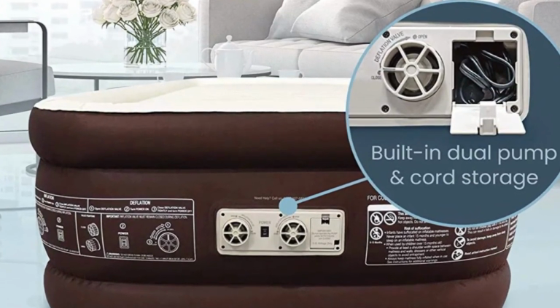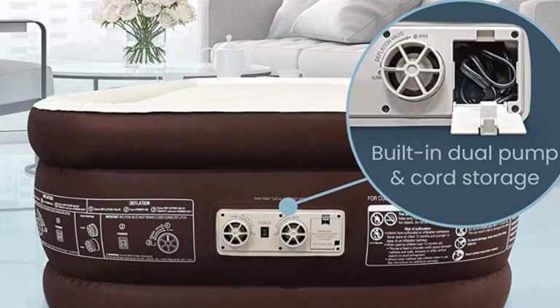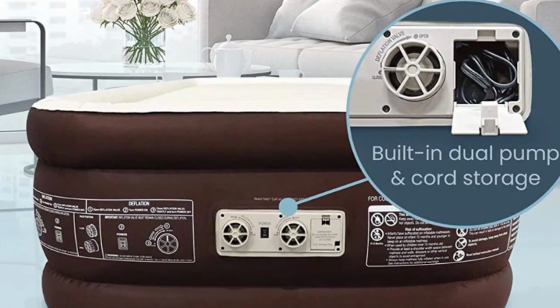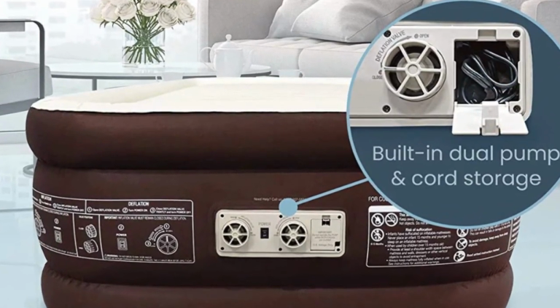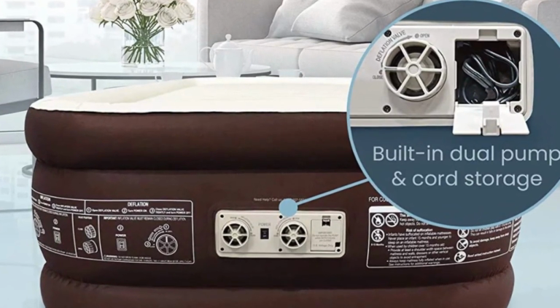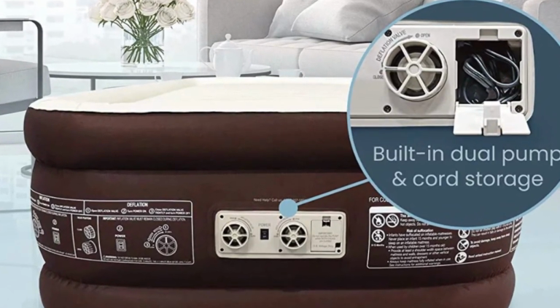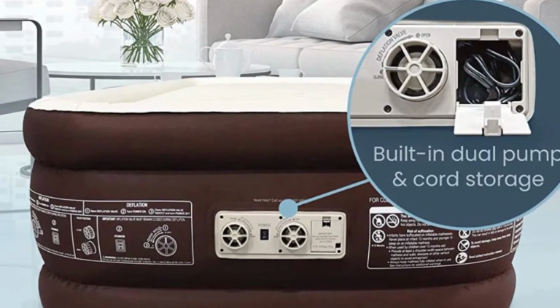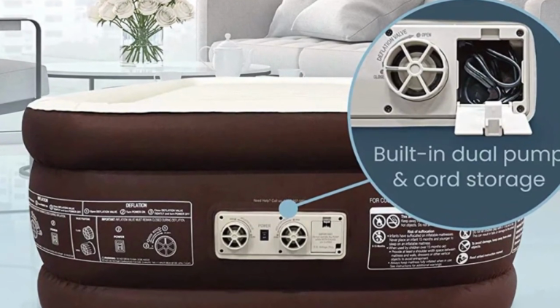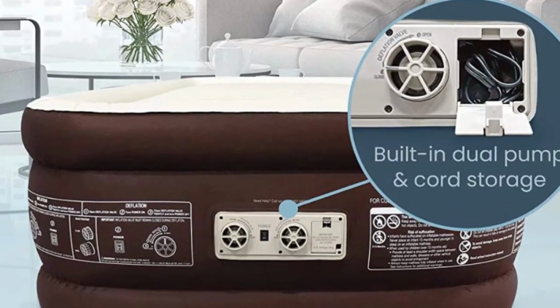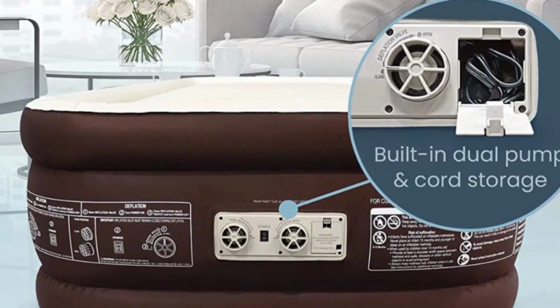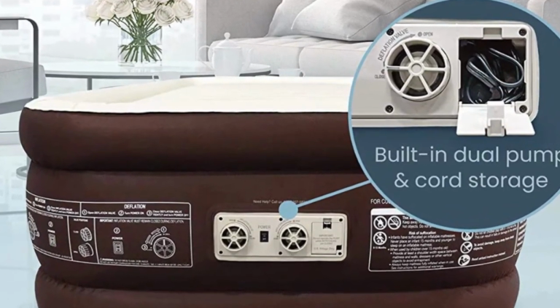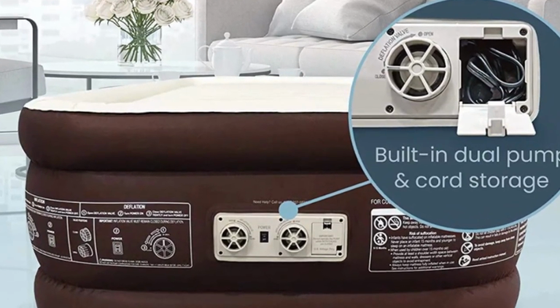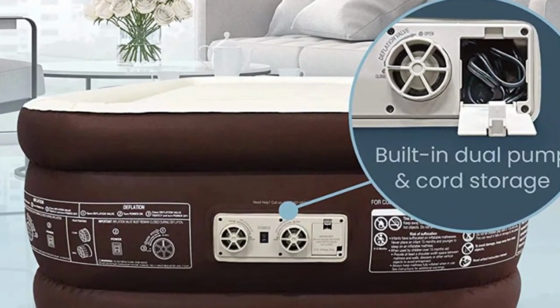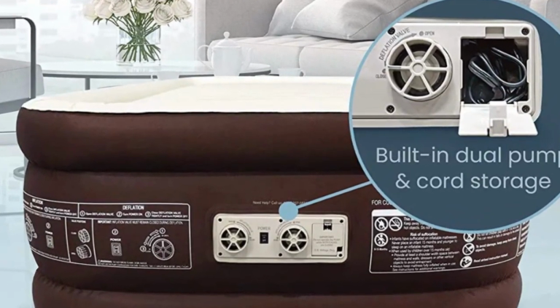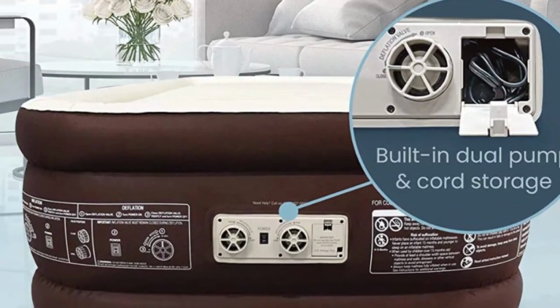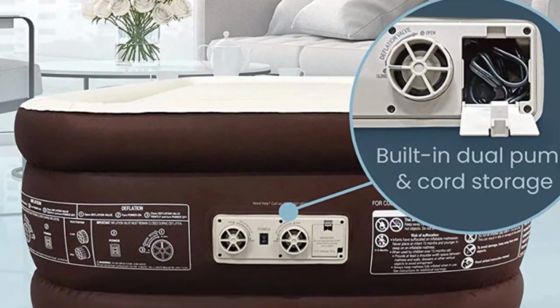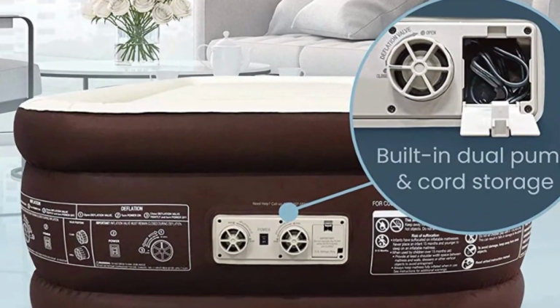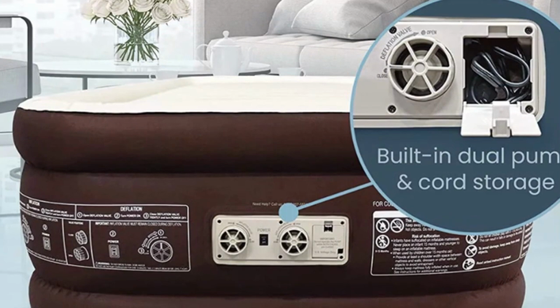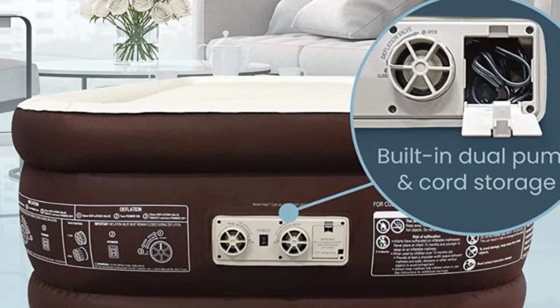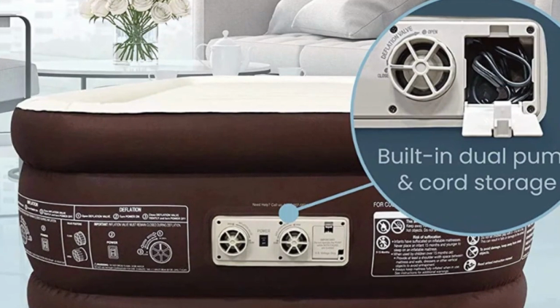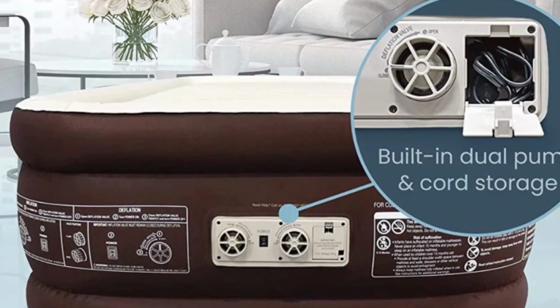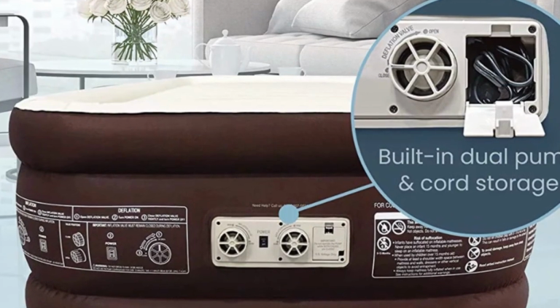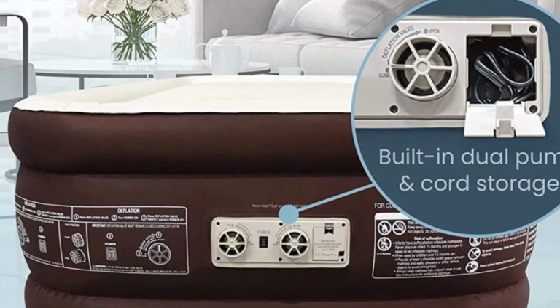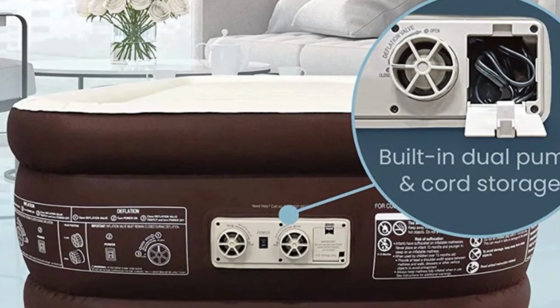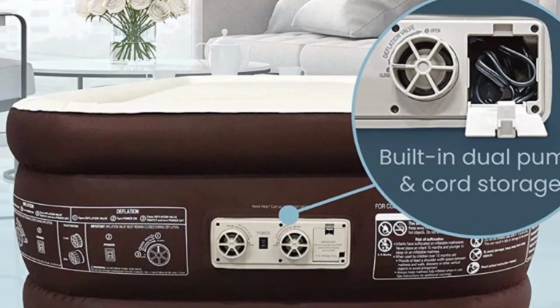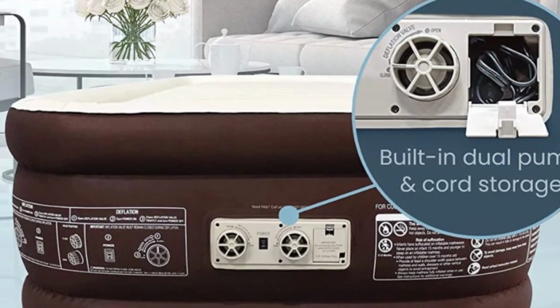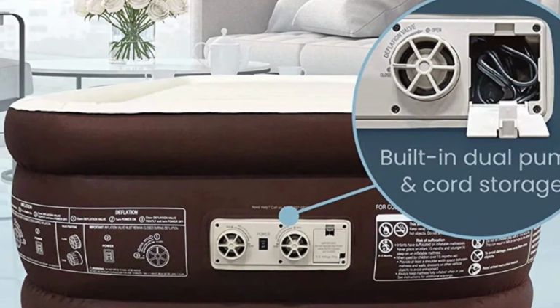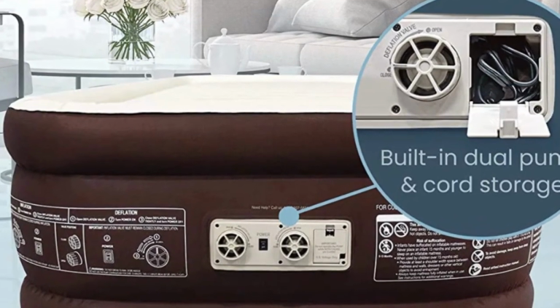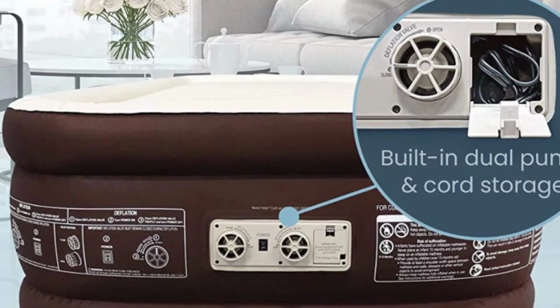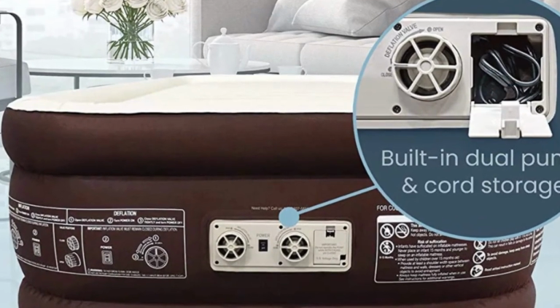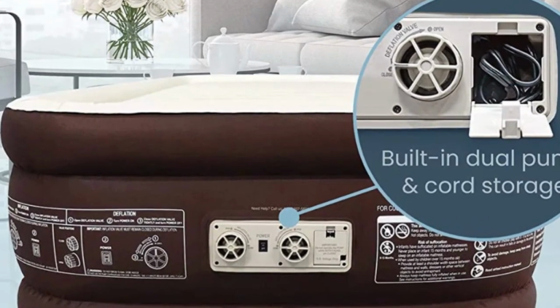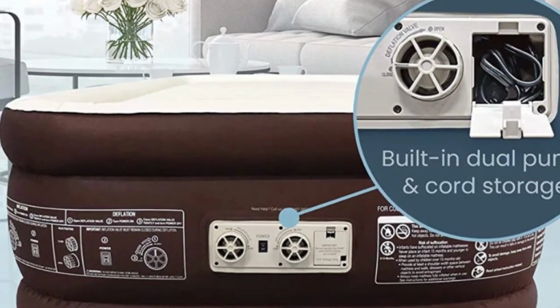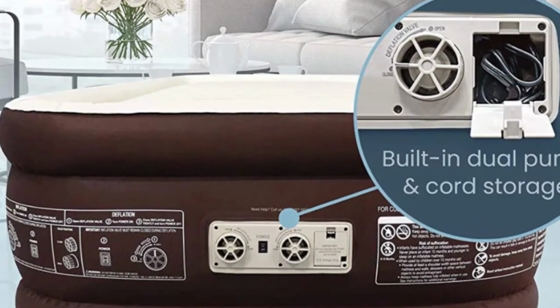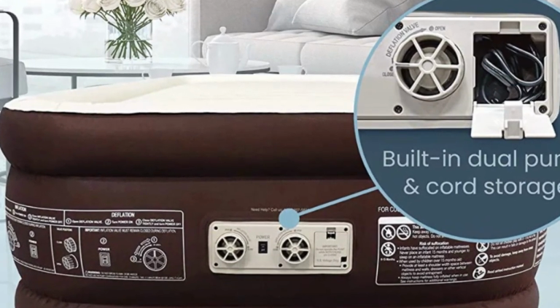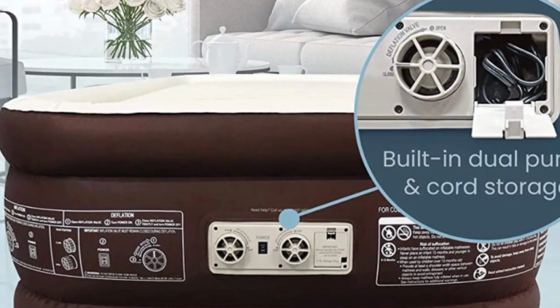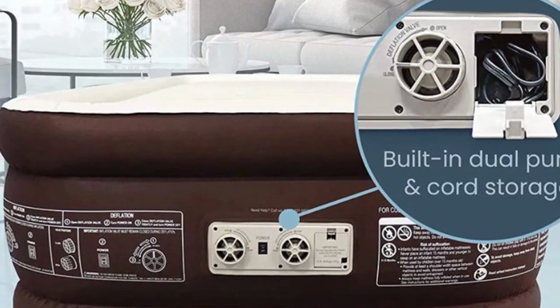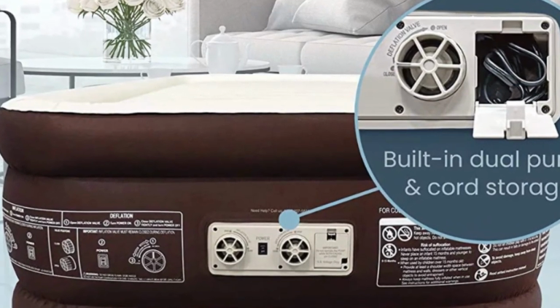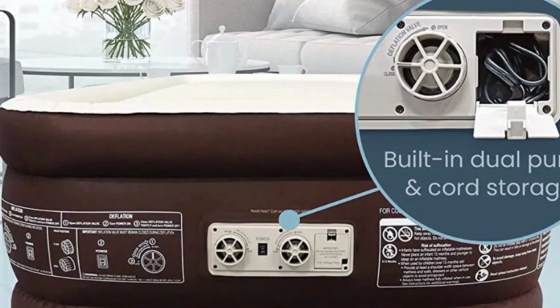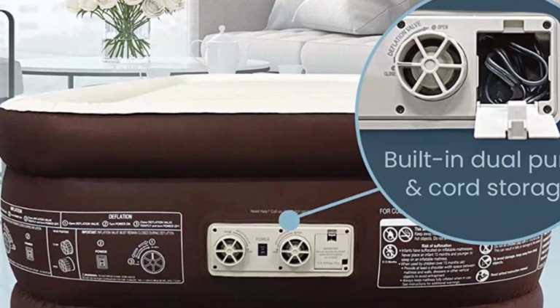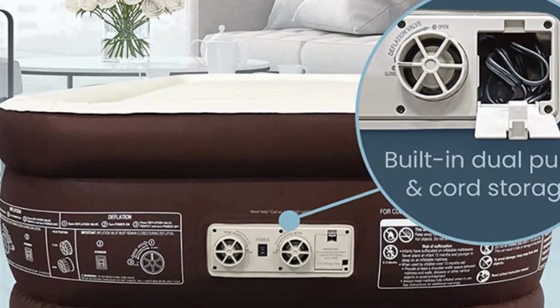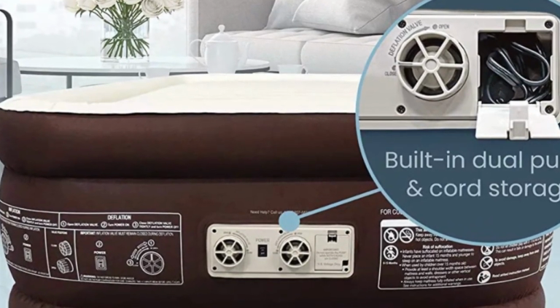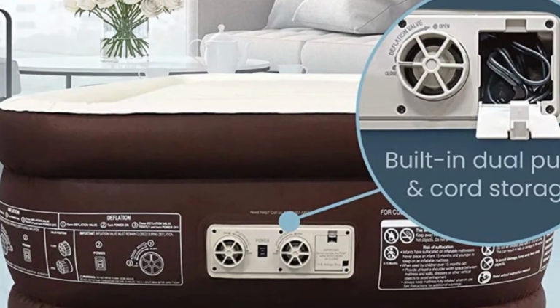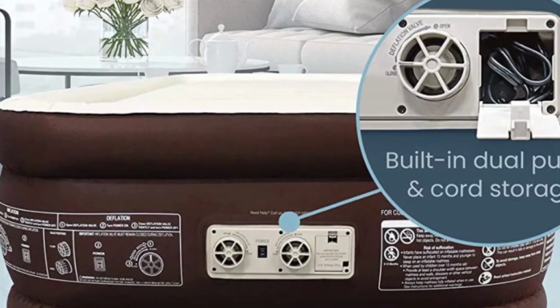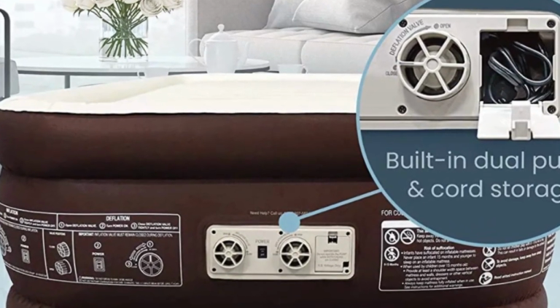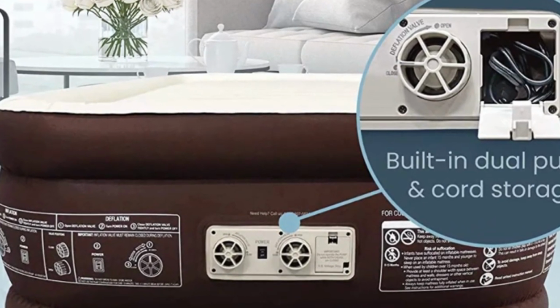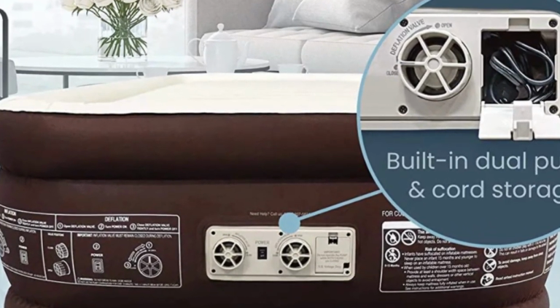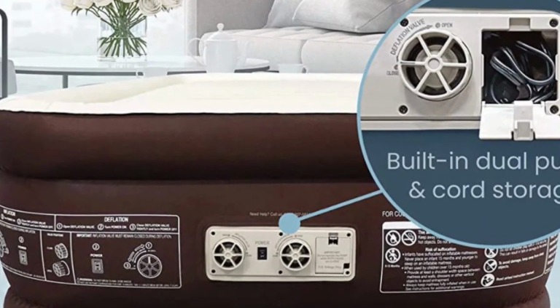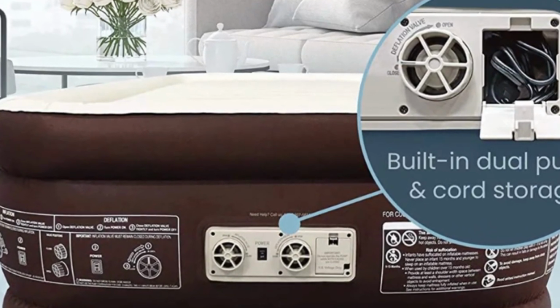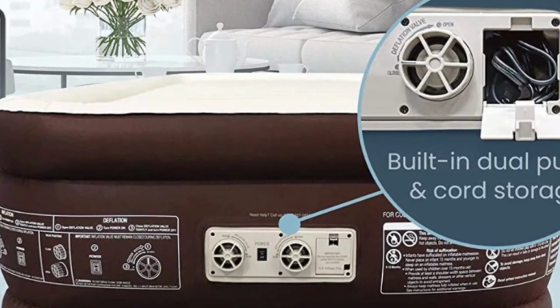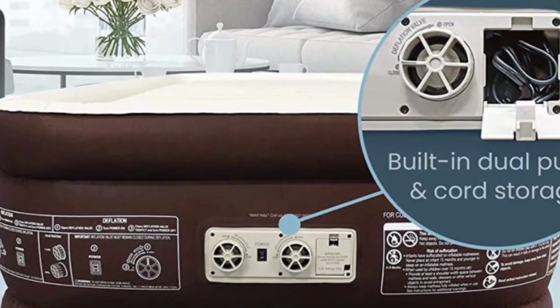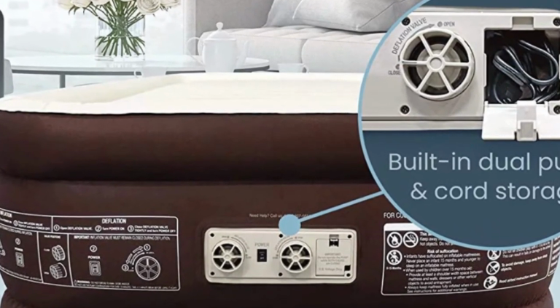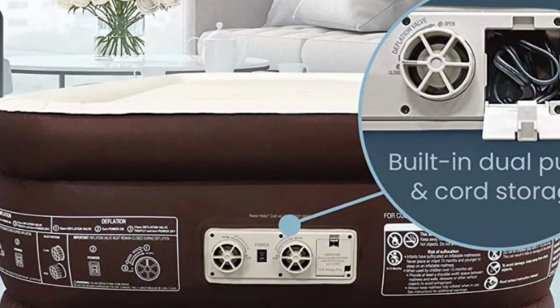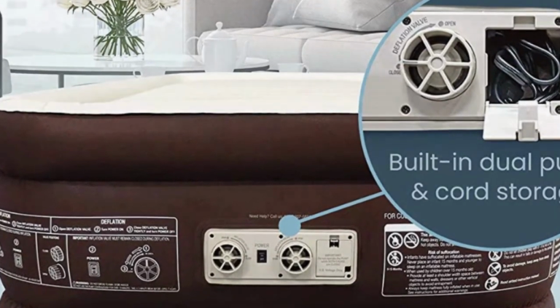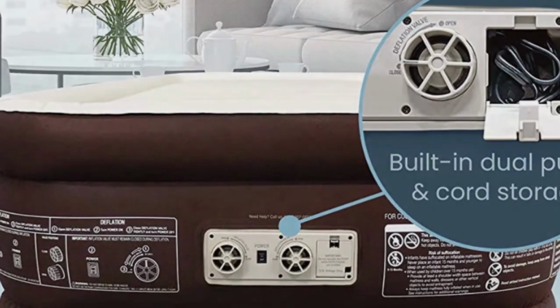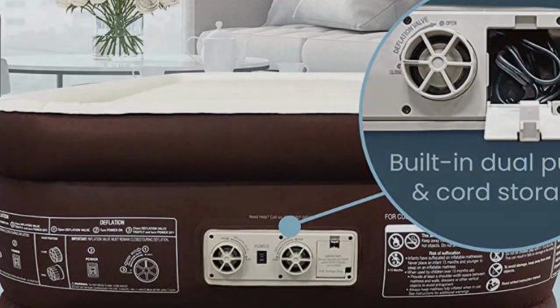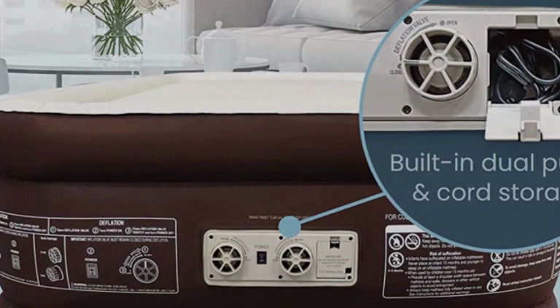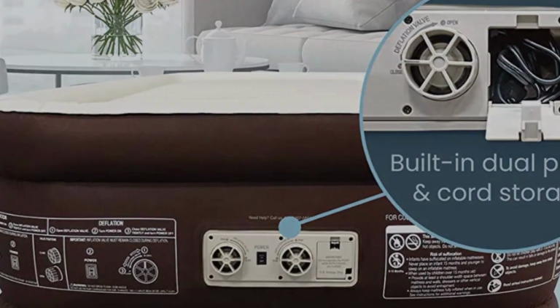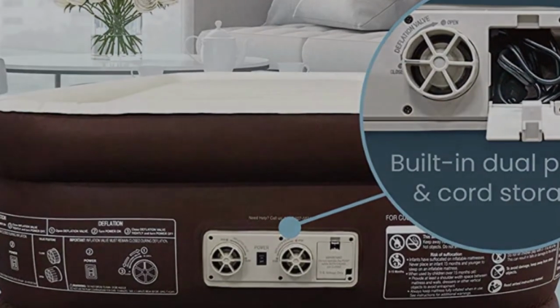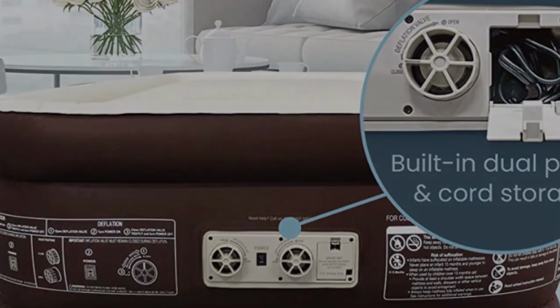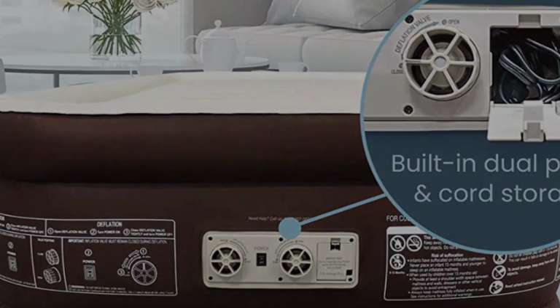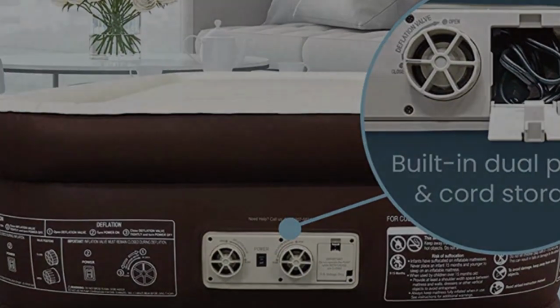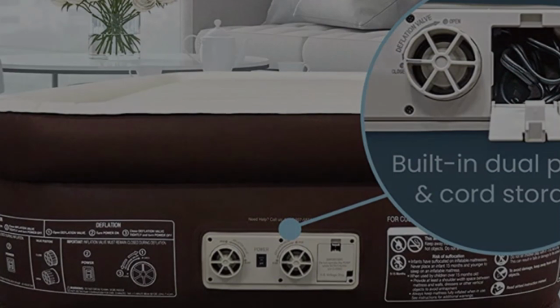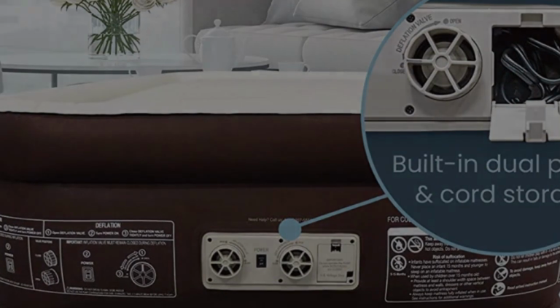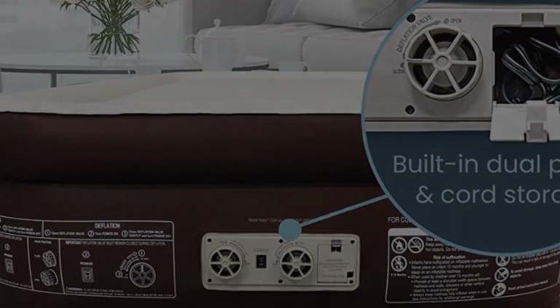Inflates quickly. The included air mattress pump can blow up your bed in around 90 seconds and deflates itself with the push of a button.